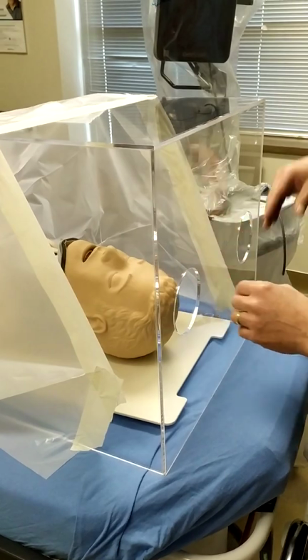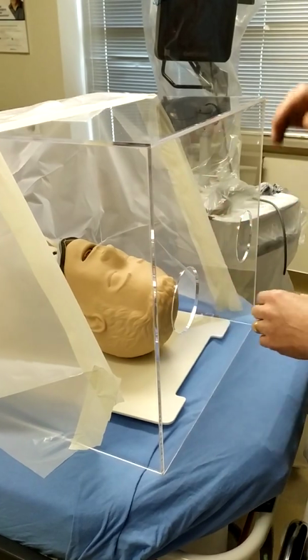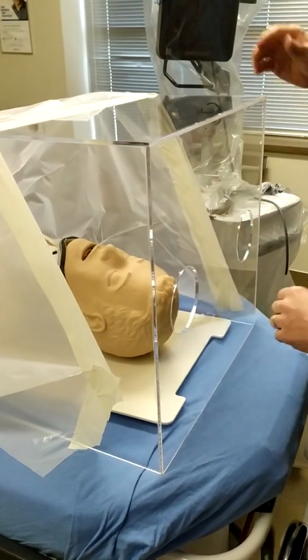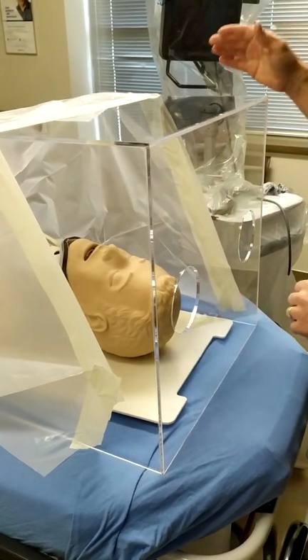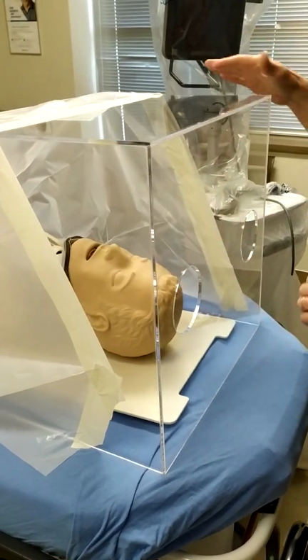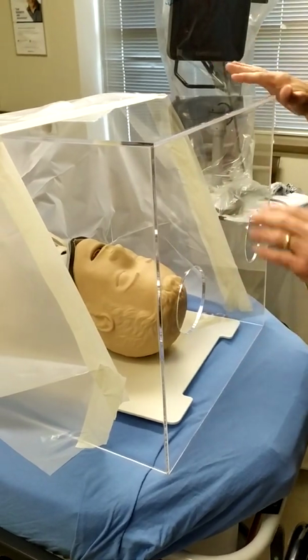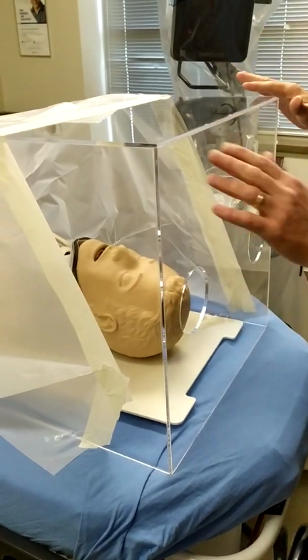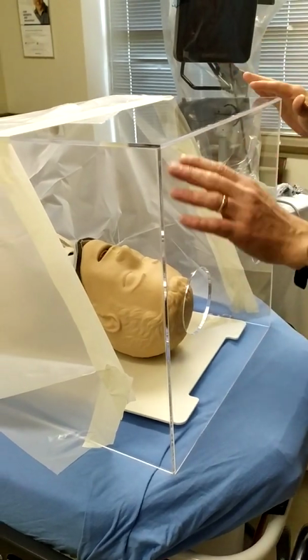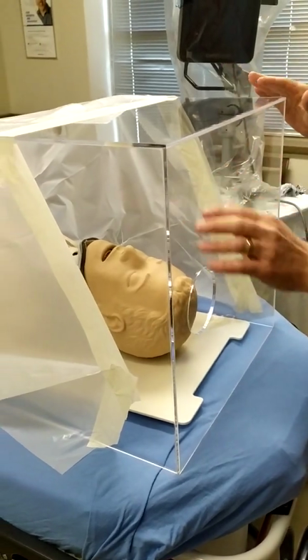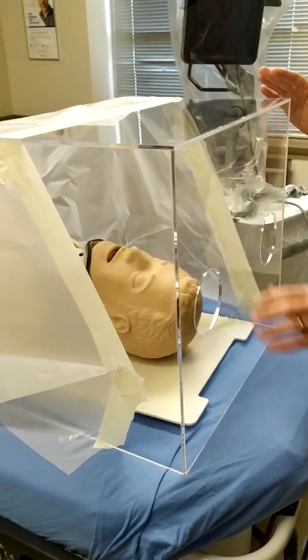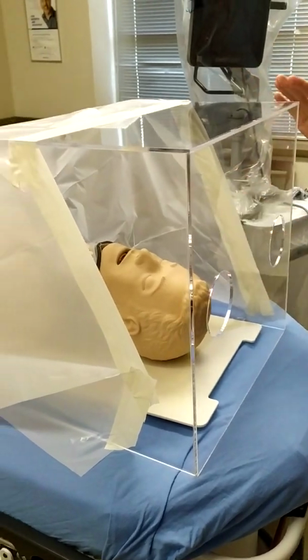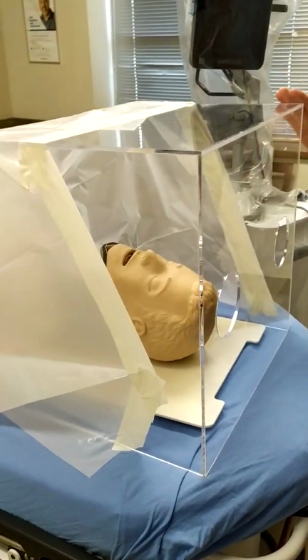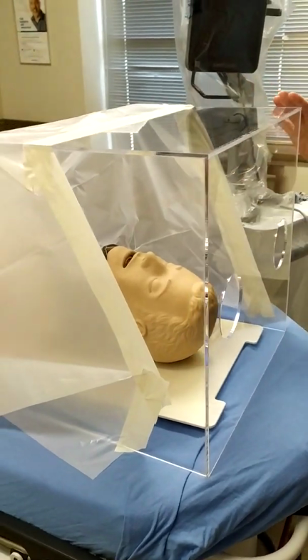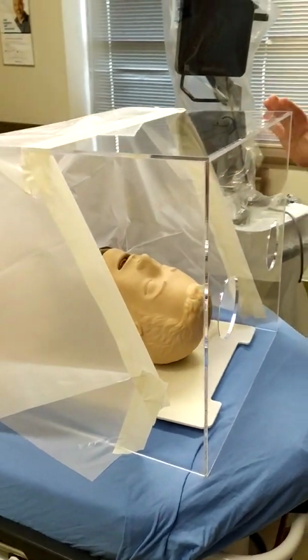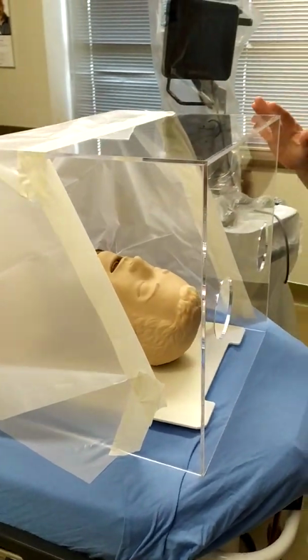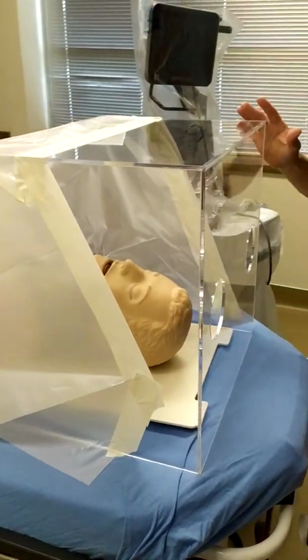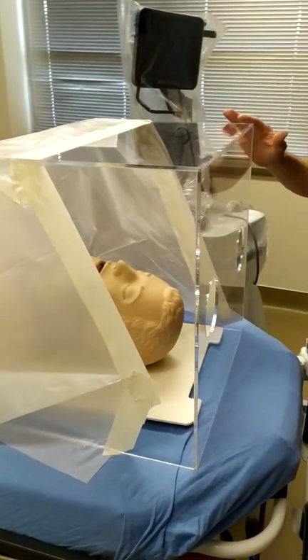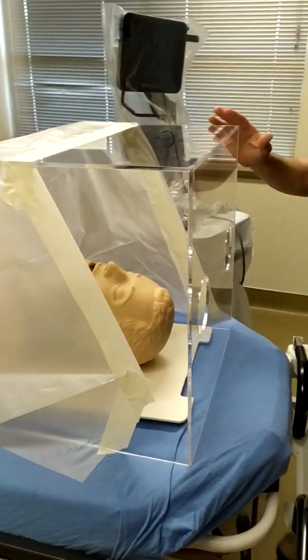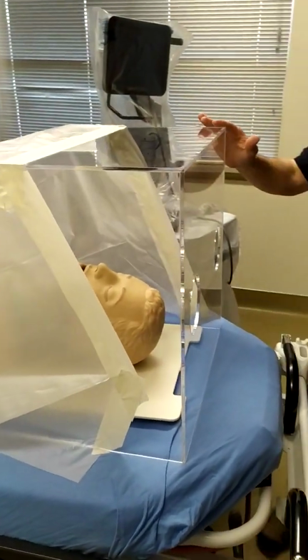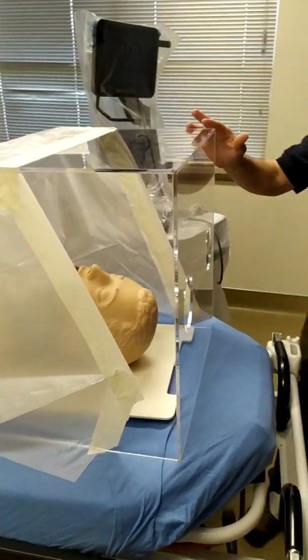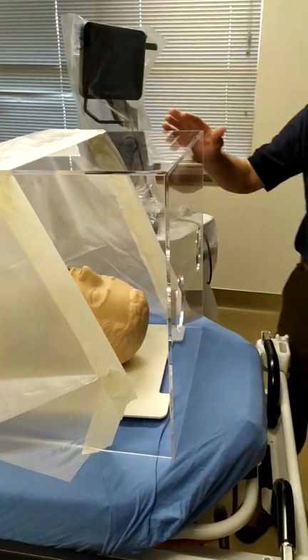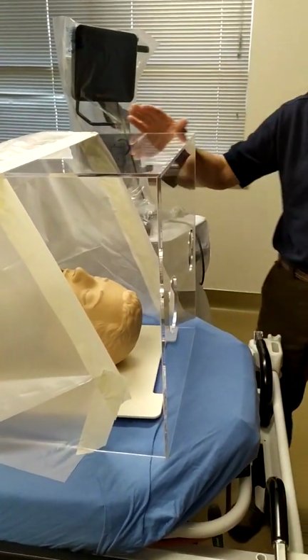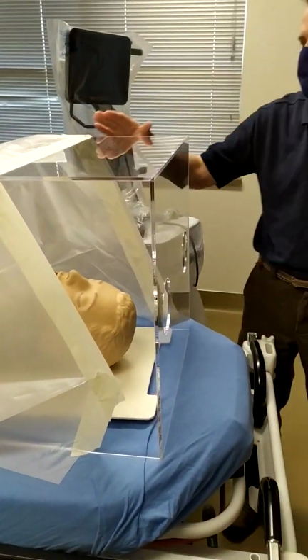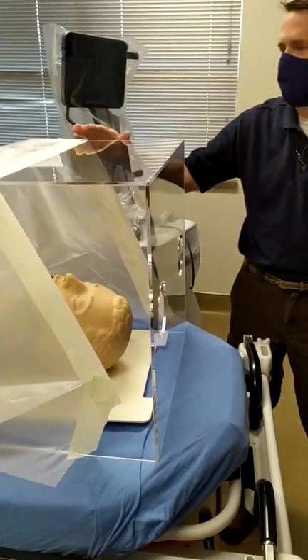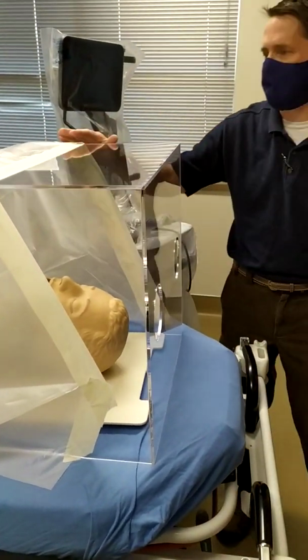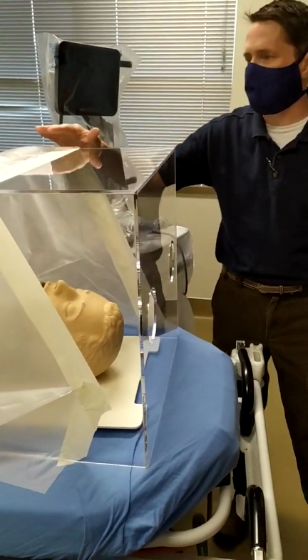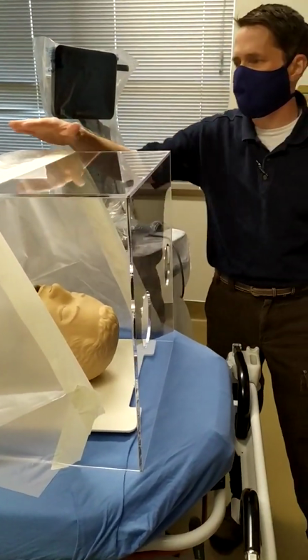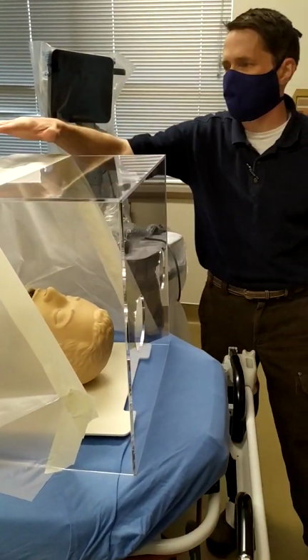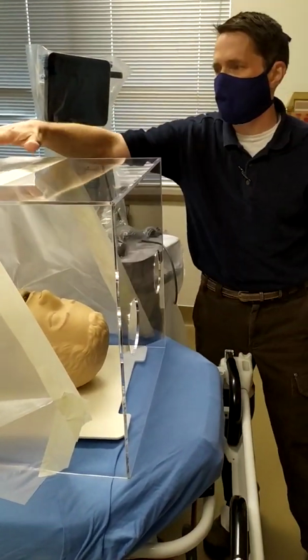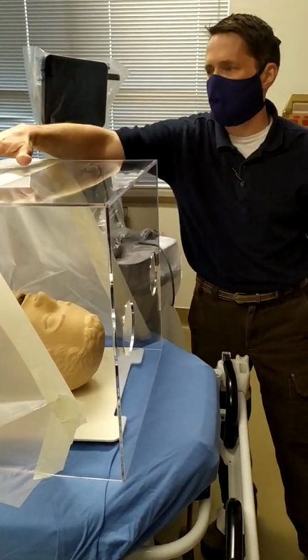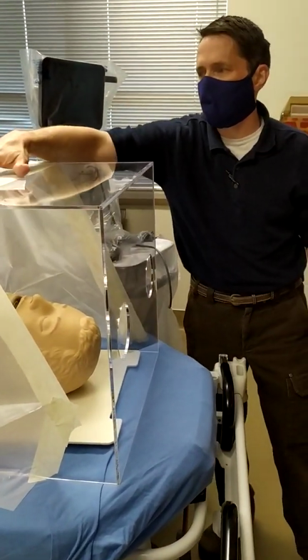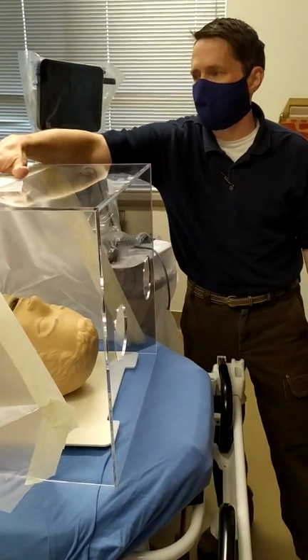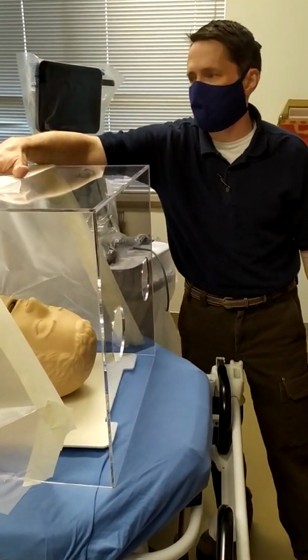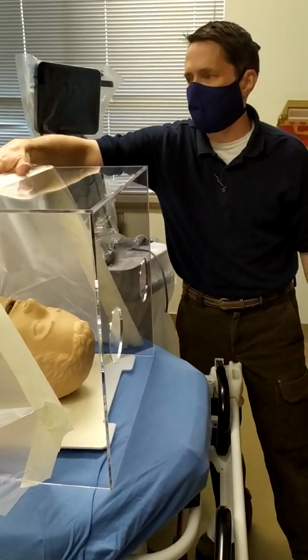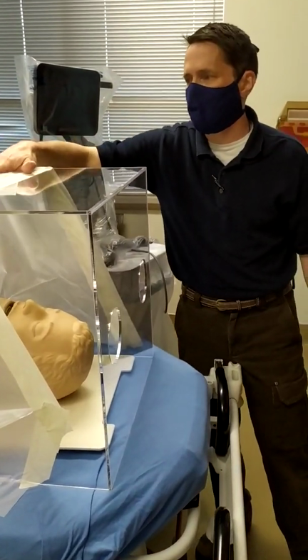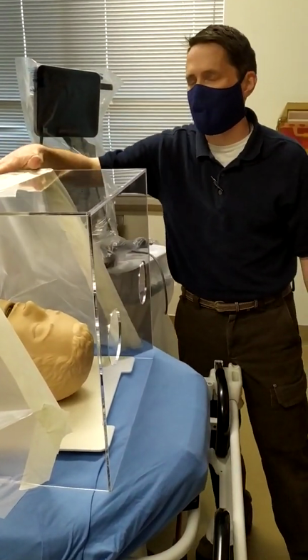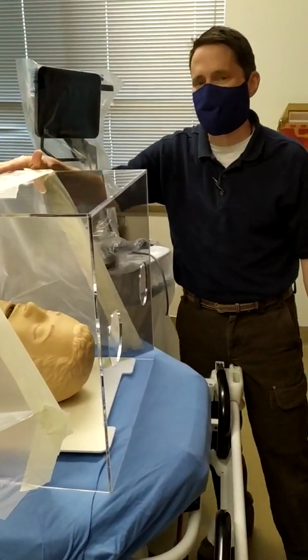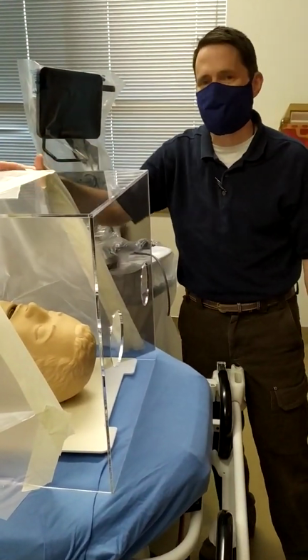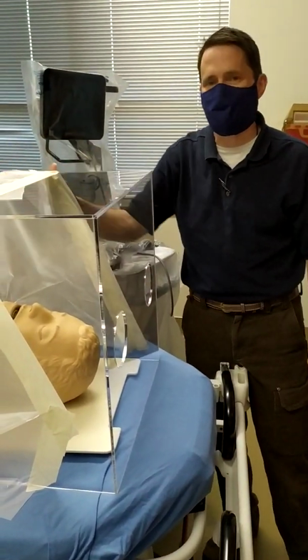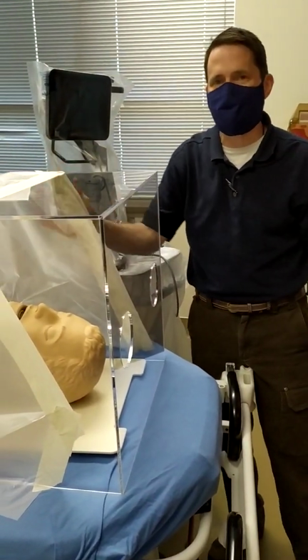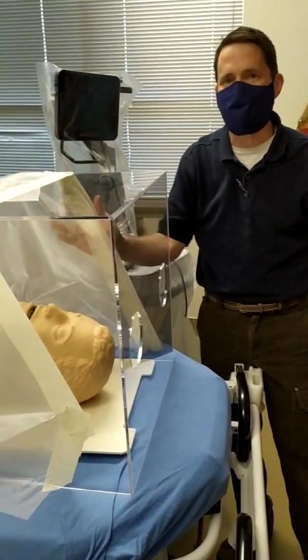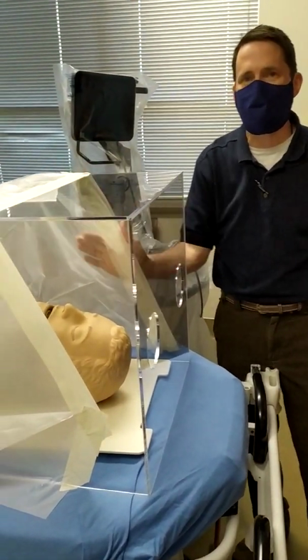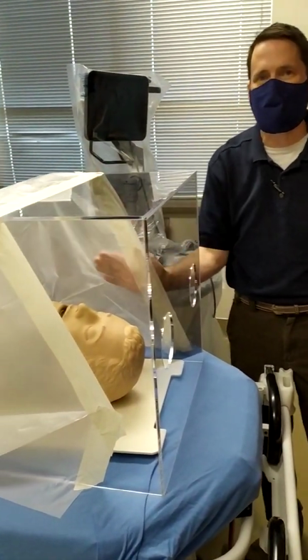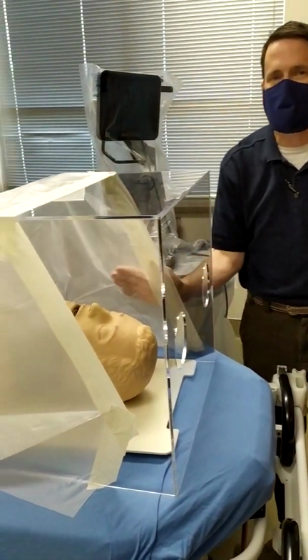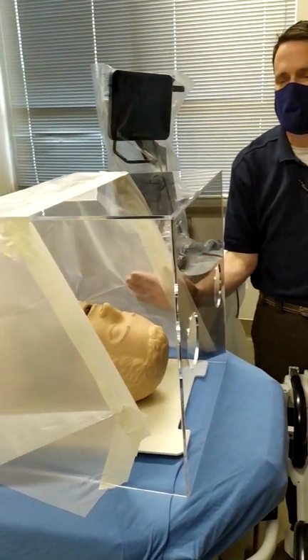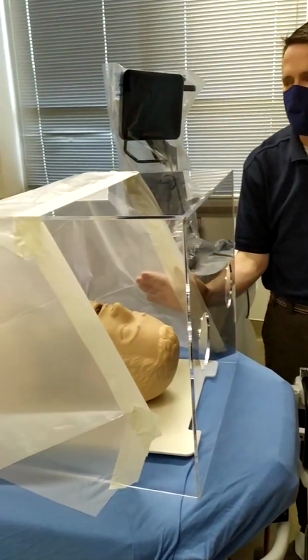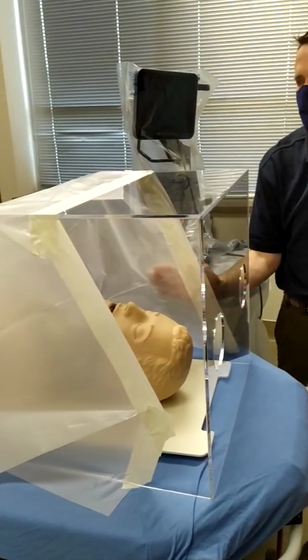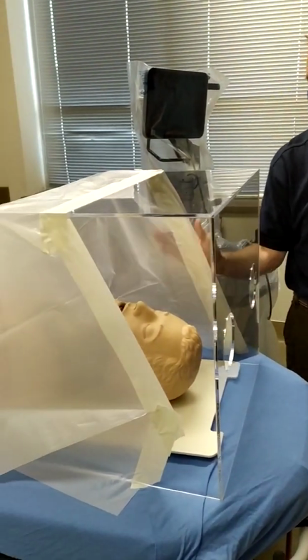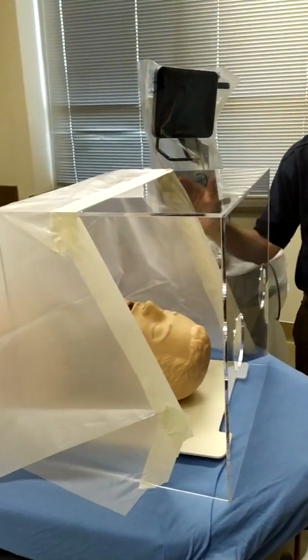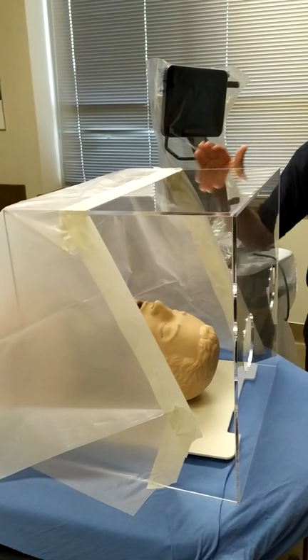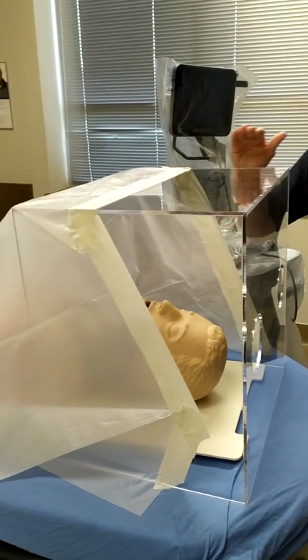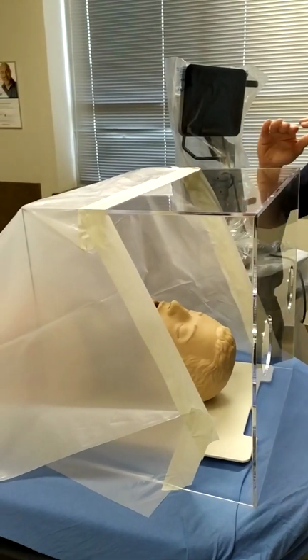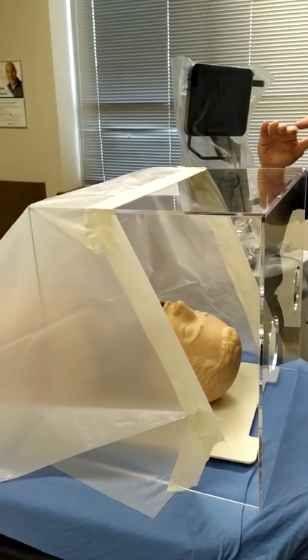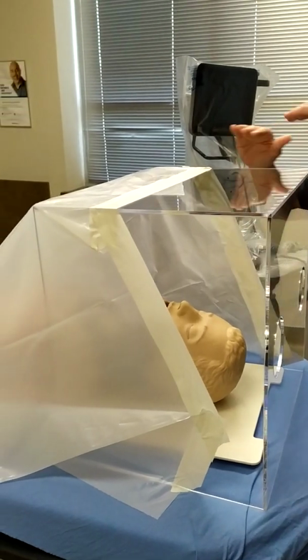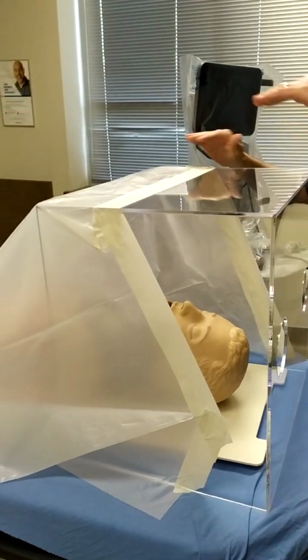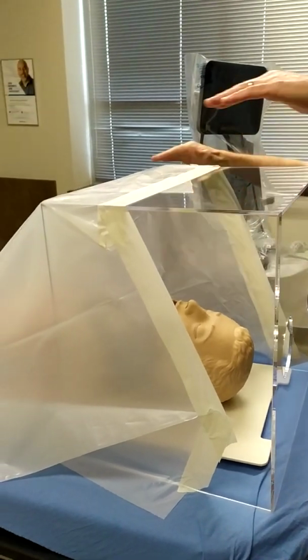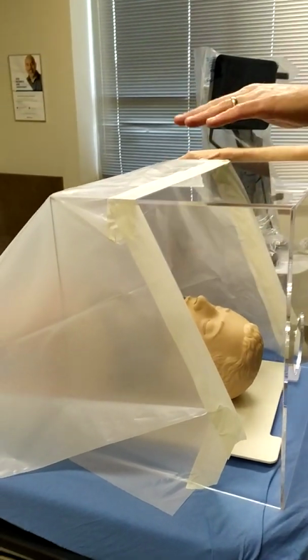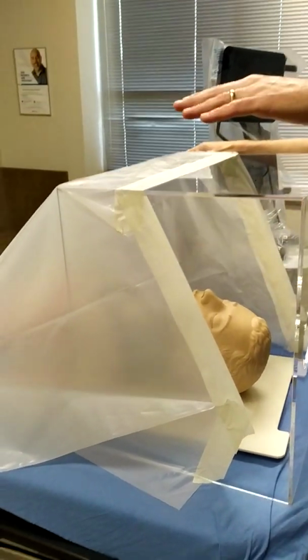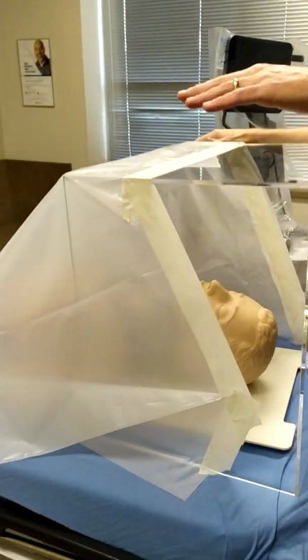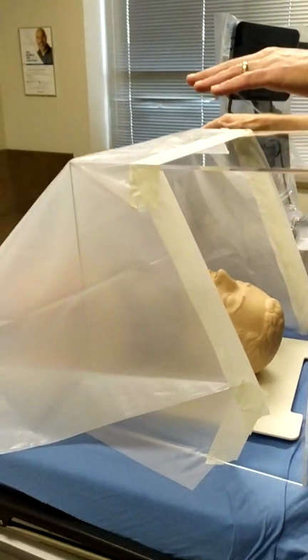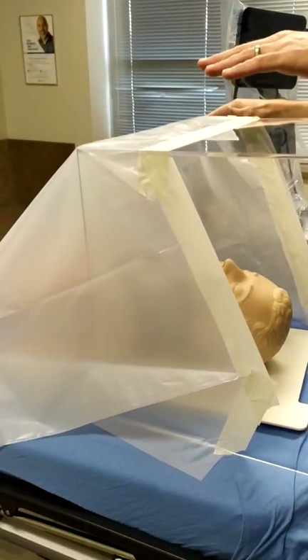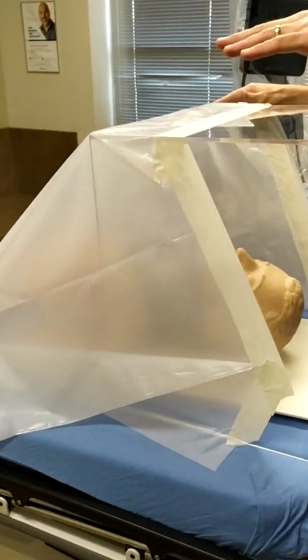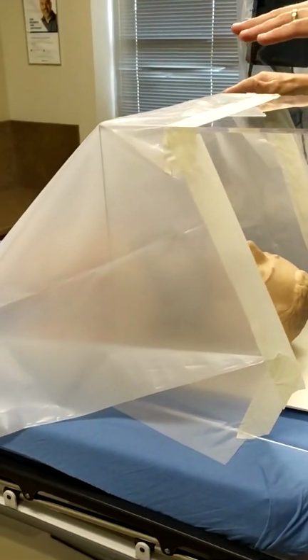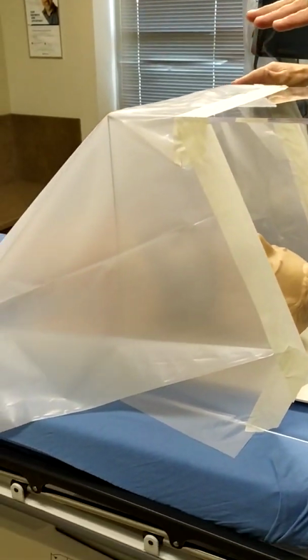In addition to this, we made a modification and put some plastic sheeting down at the base so it'll provide even more protection.